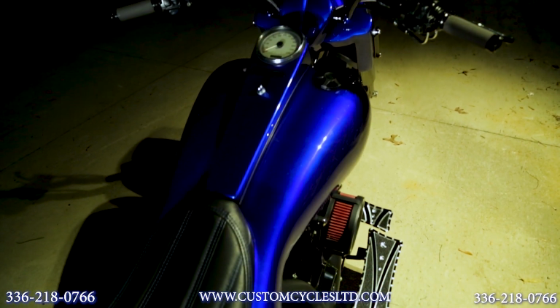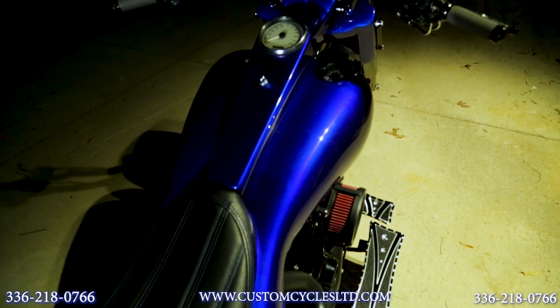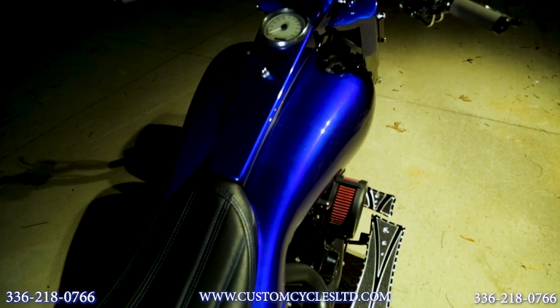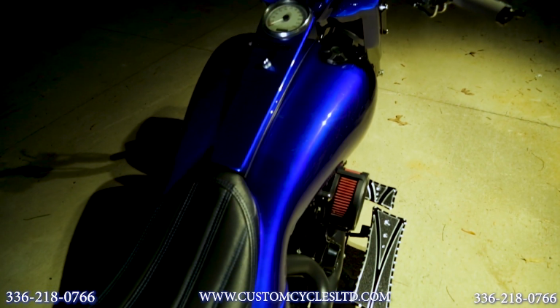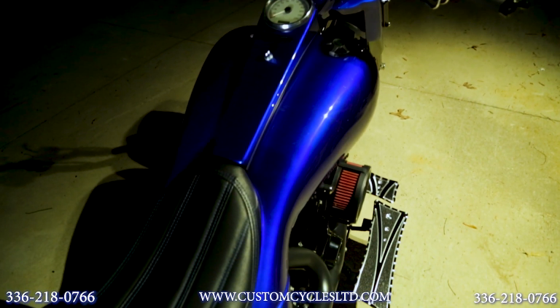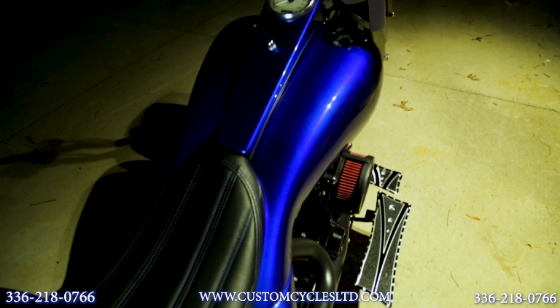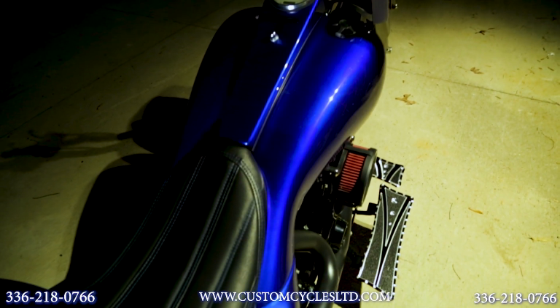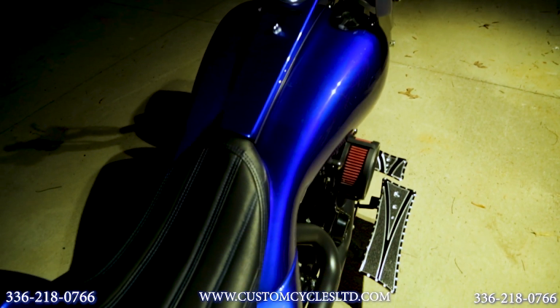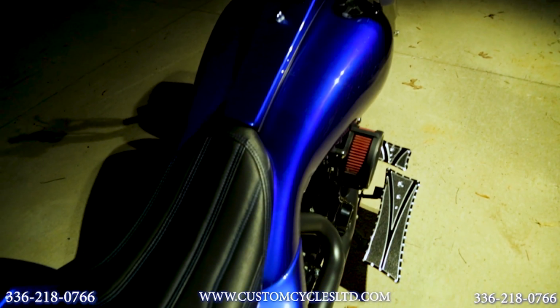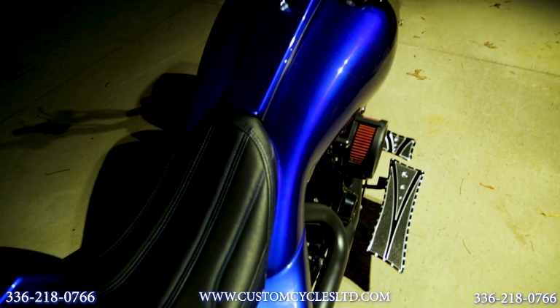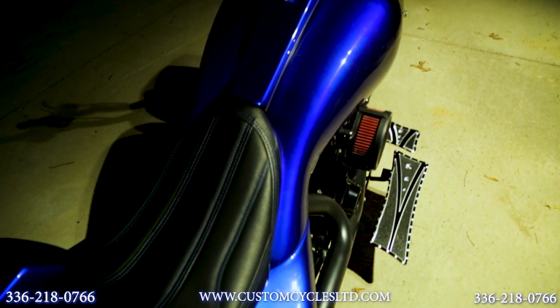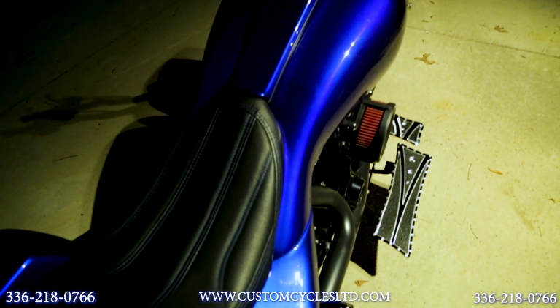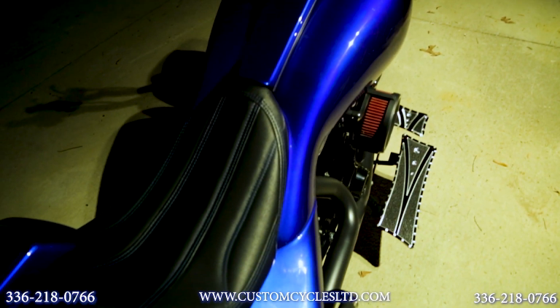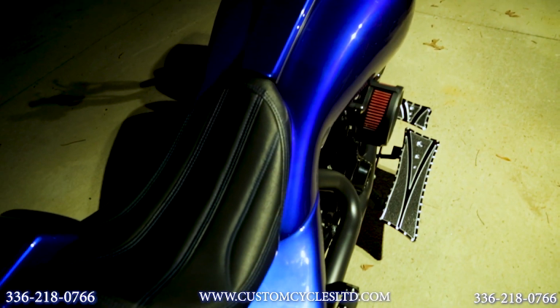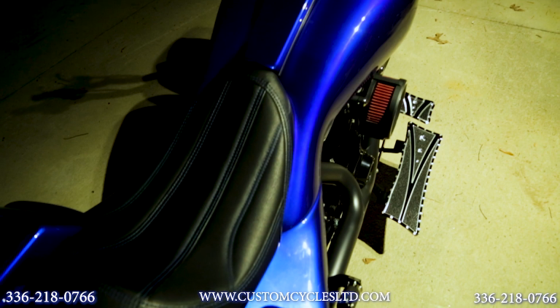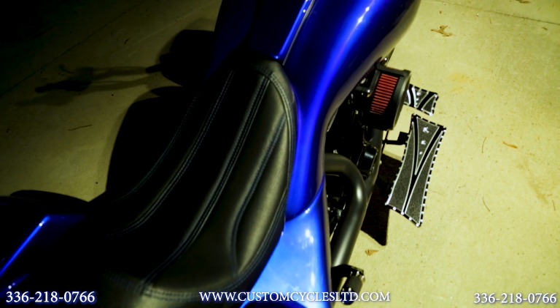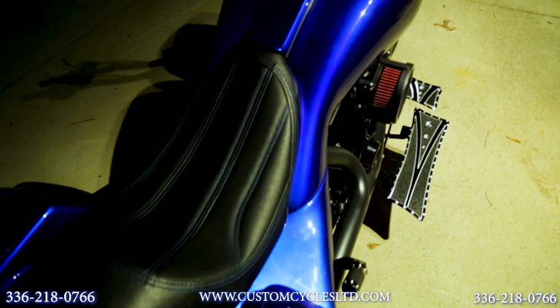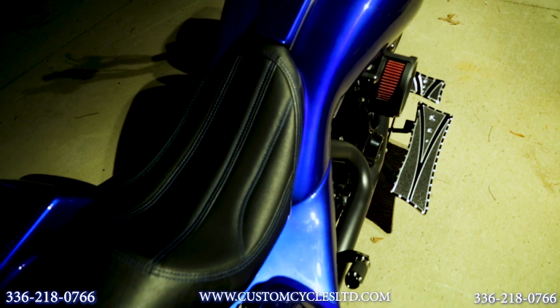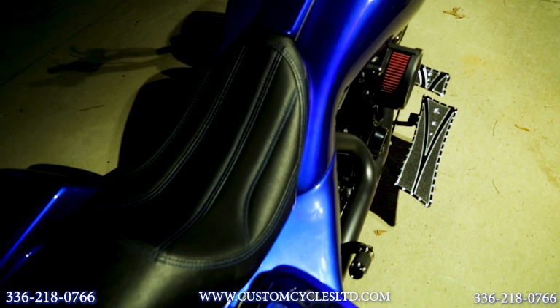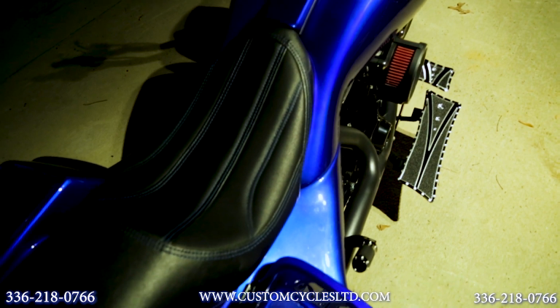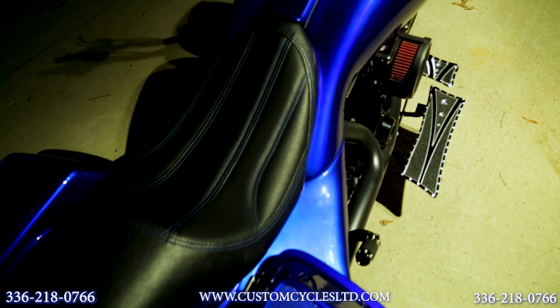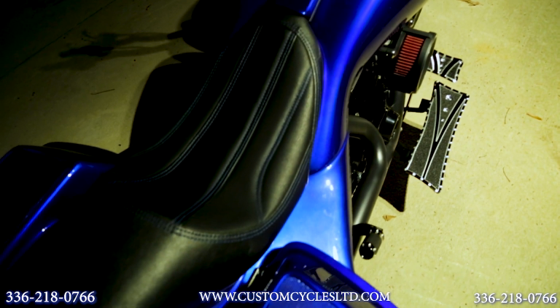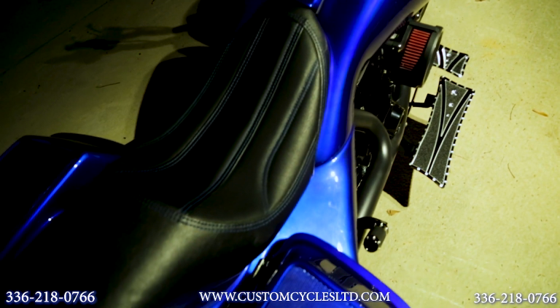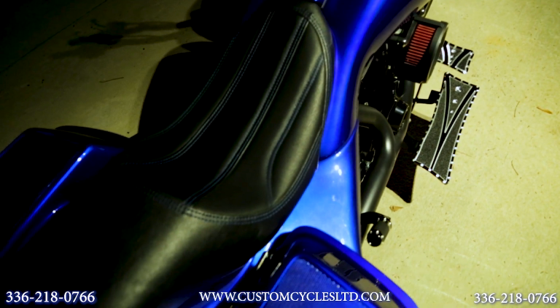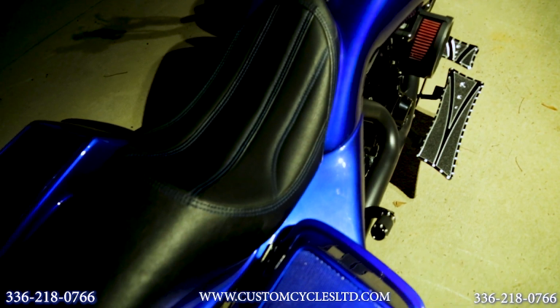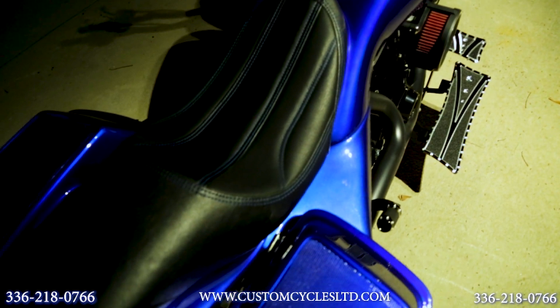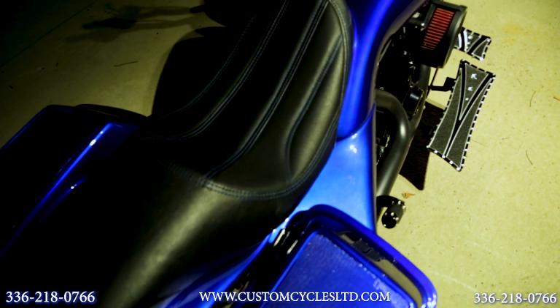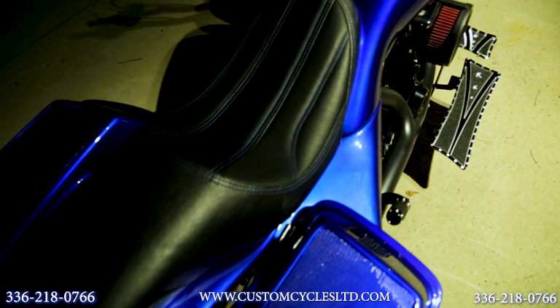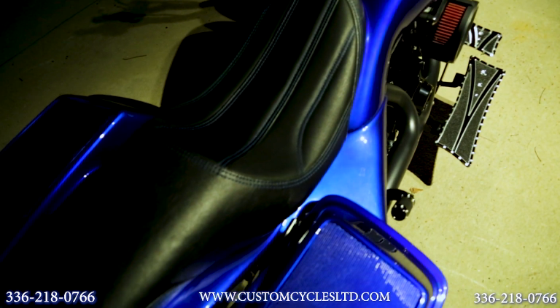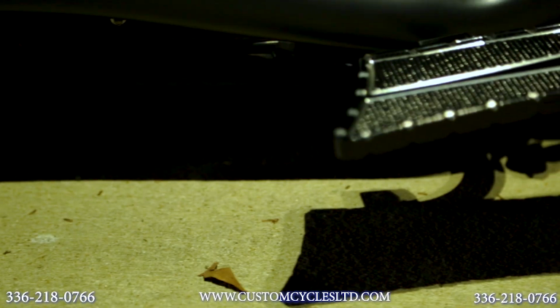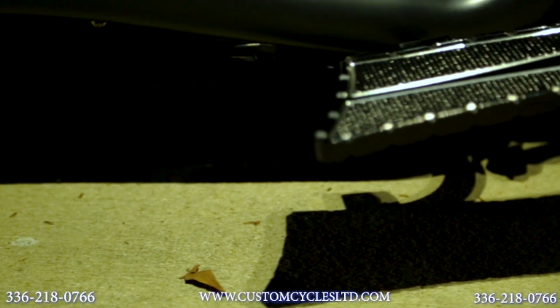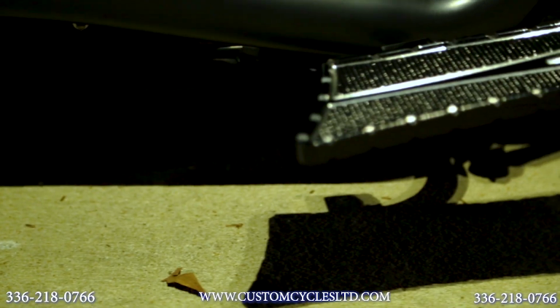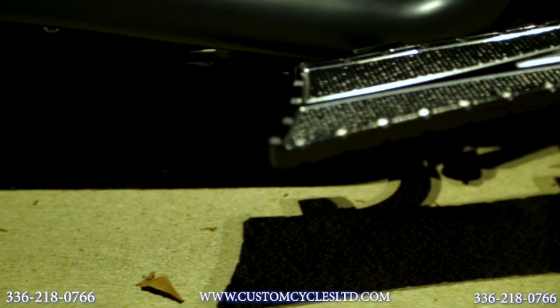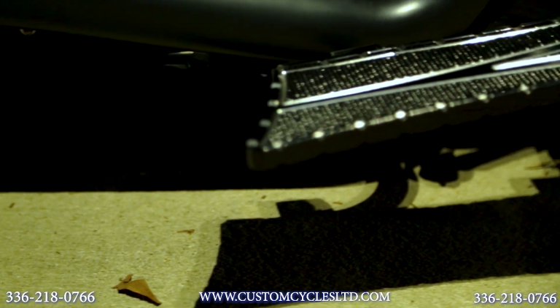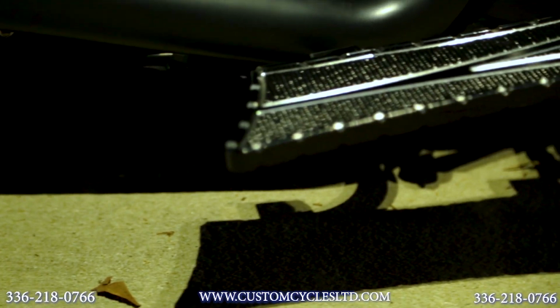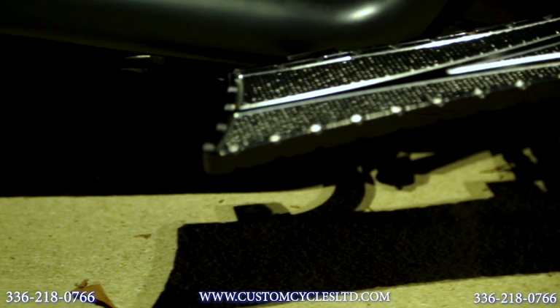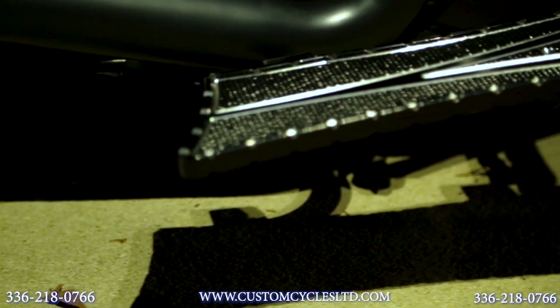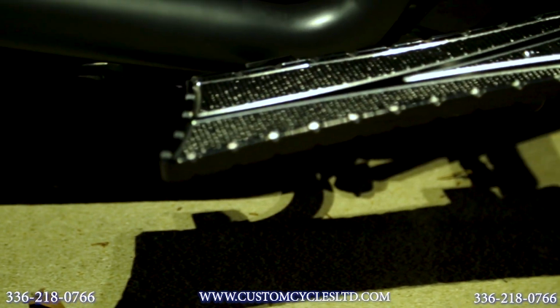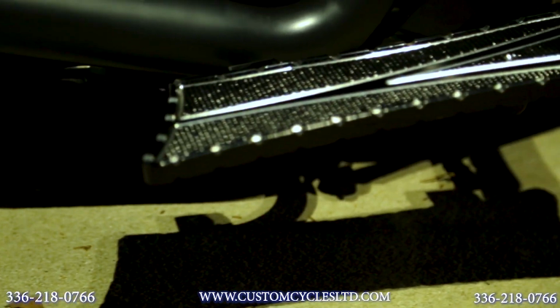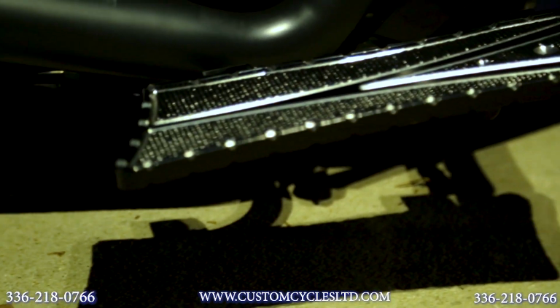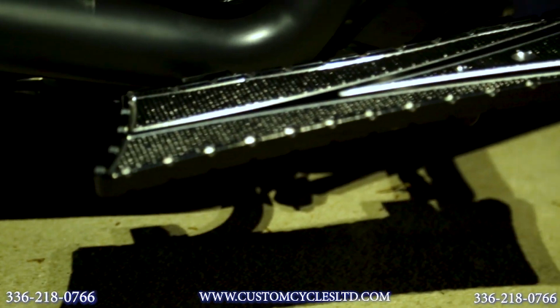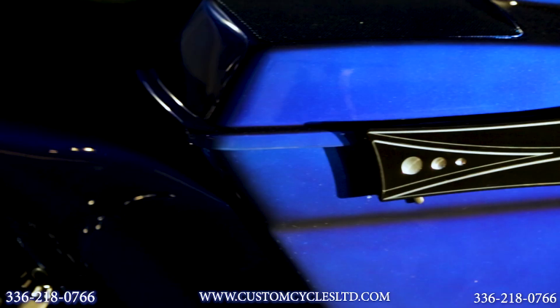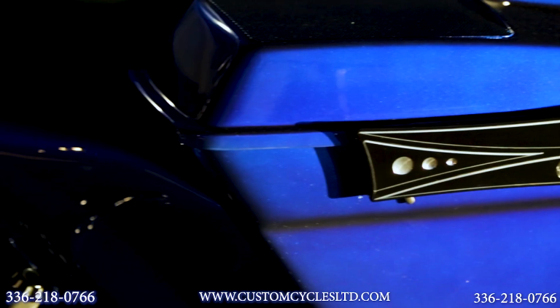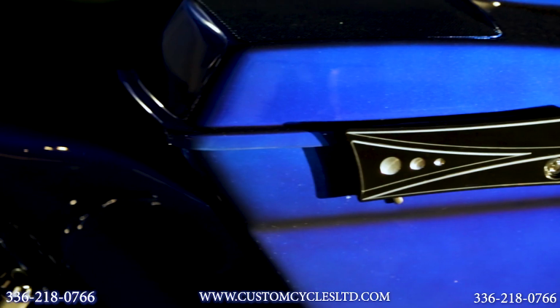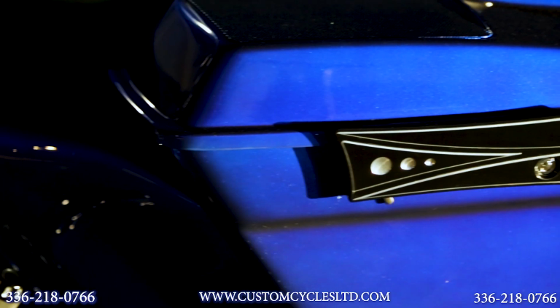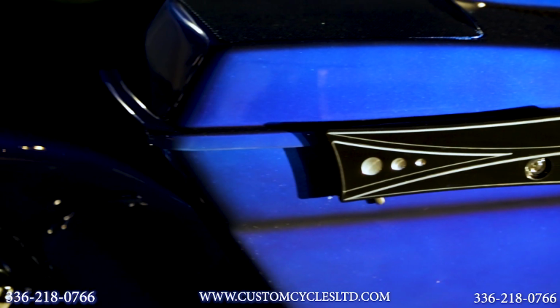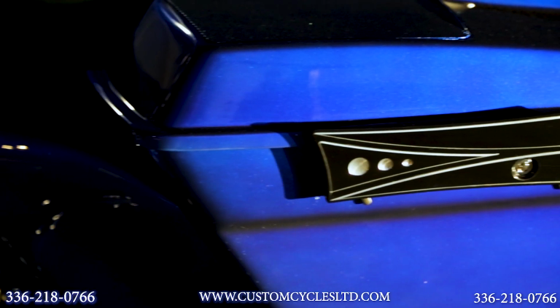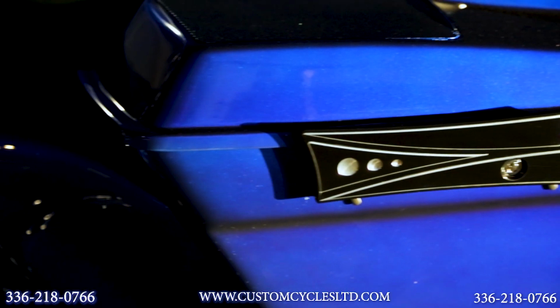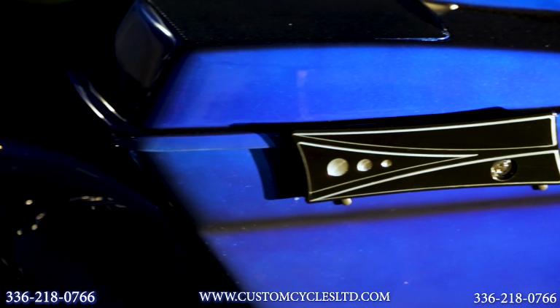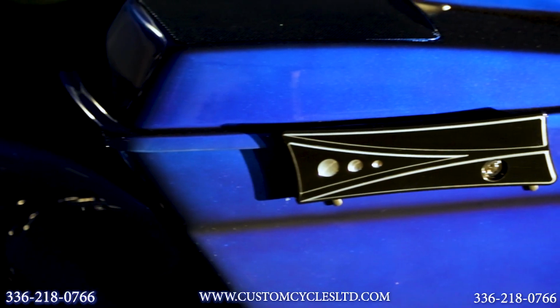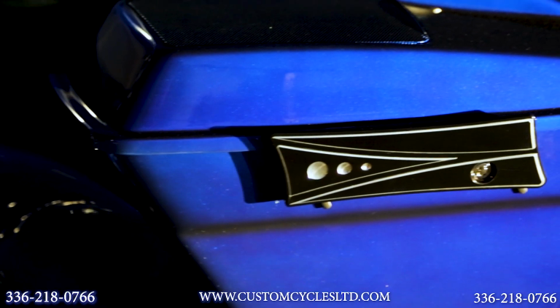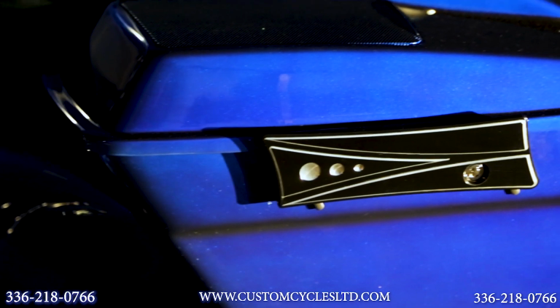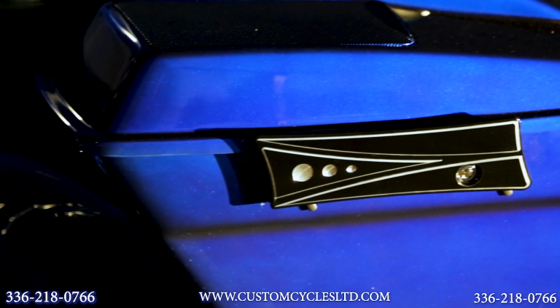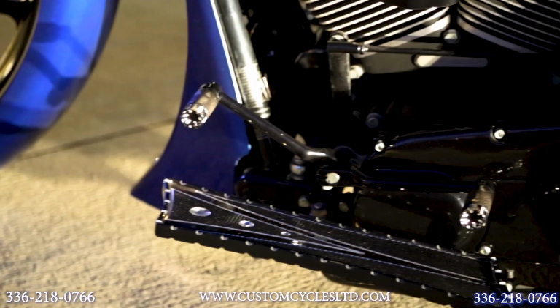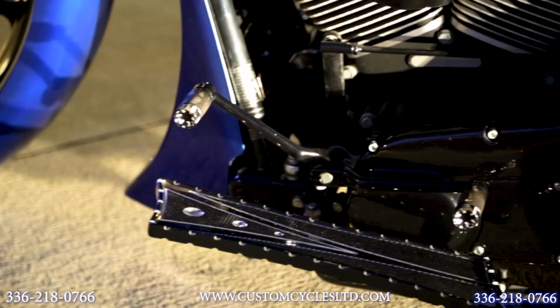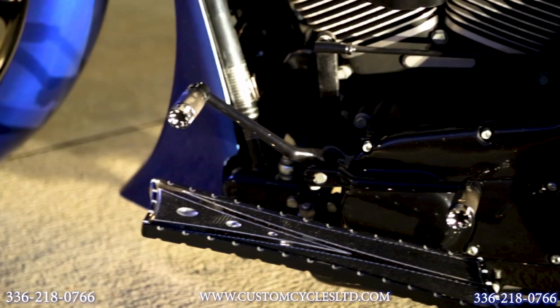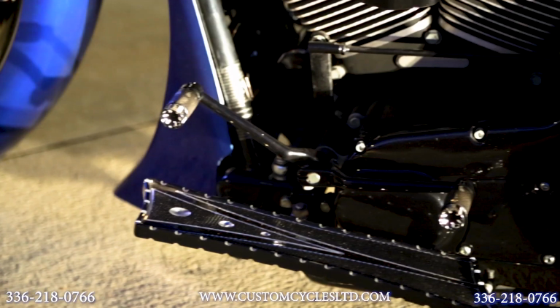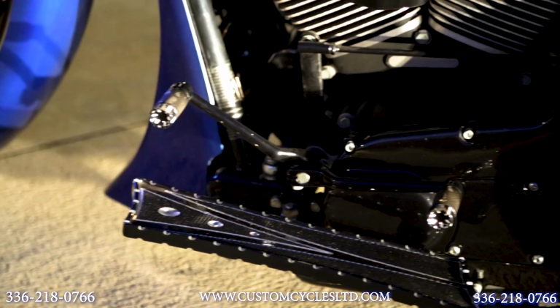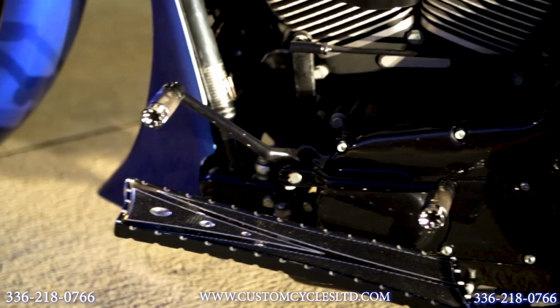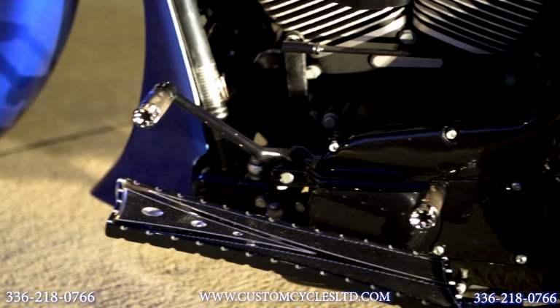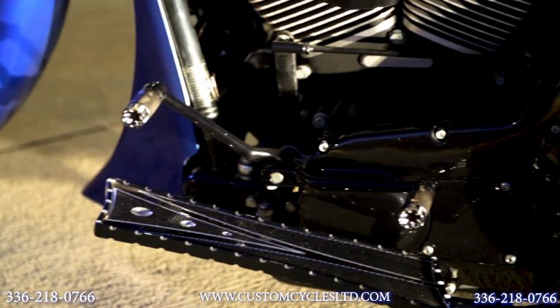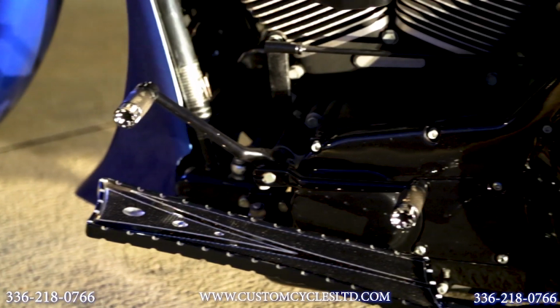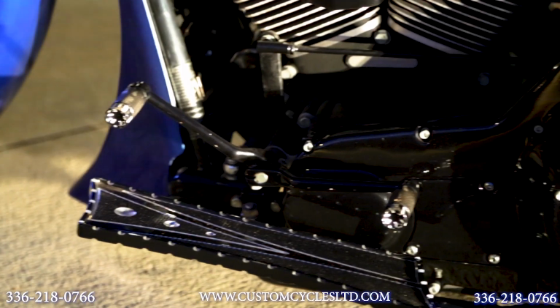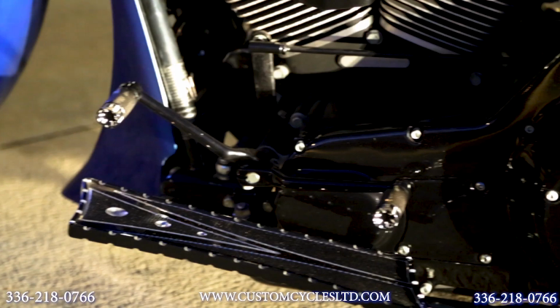It also has a billet parts package from Trask. That includes floorboards, bag latches, brake pedal, and pegs.